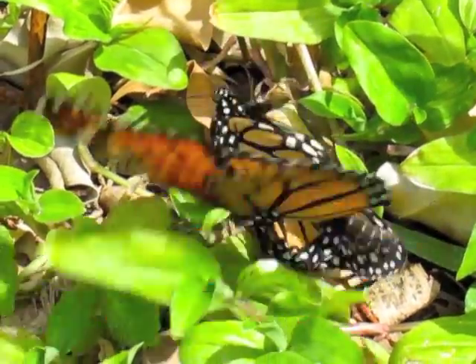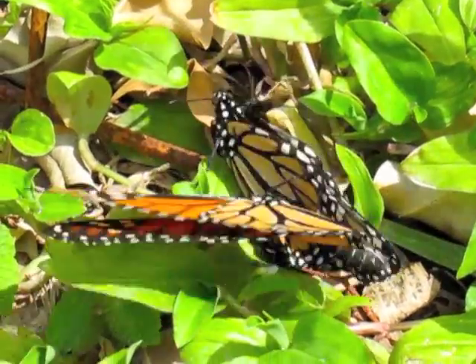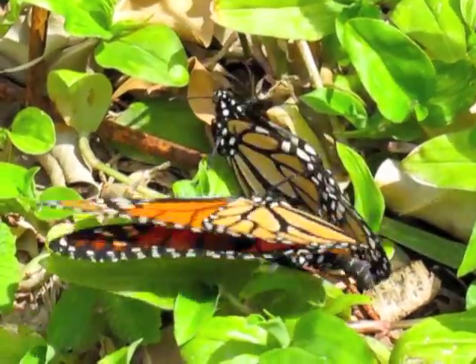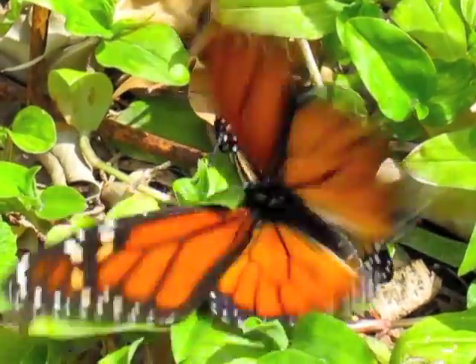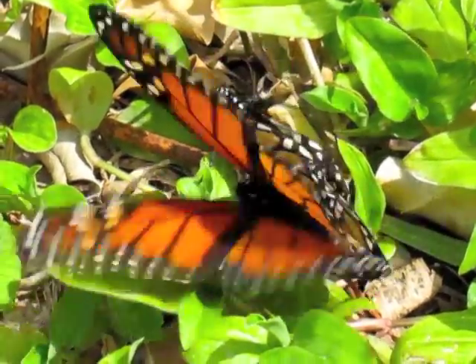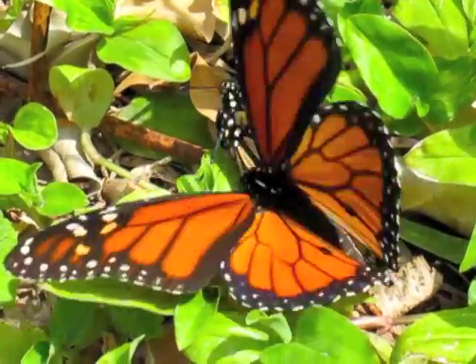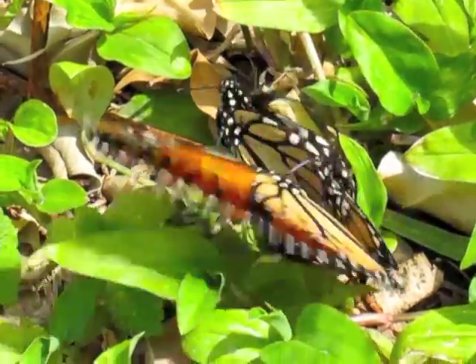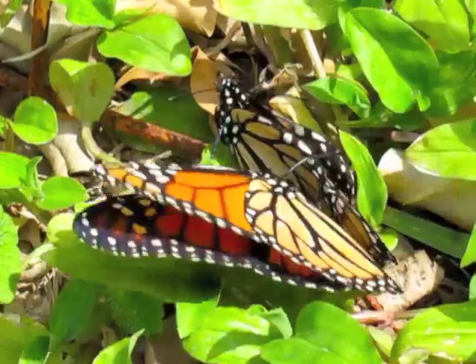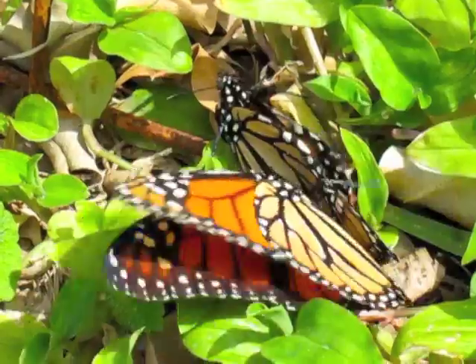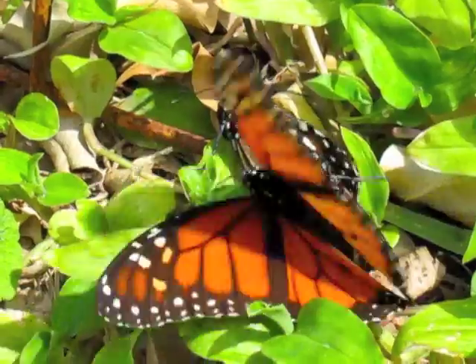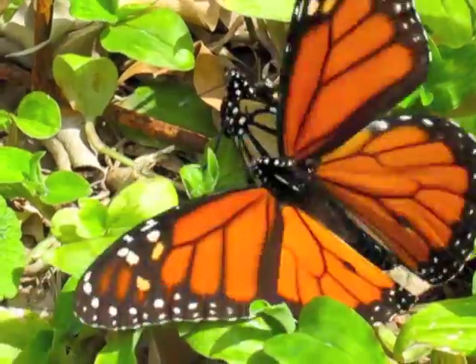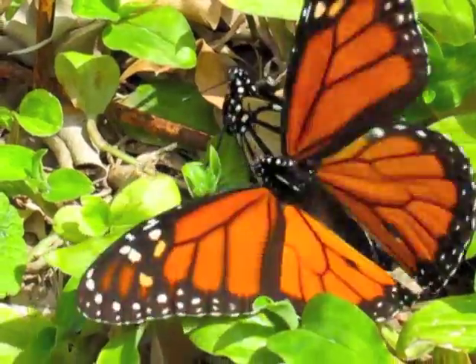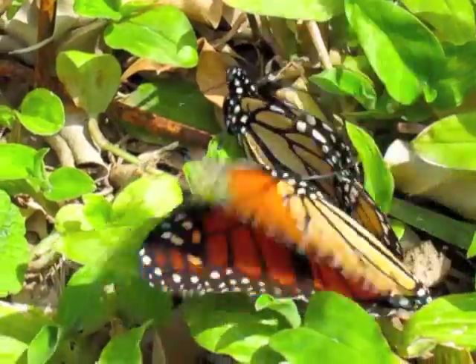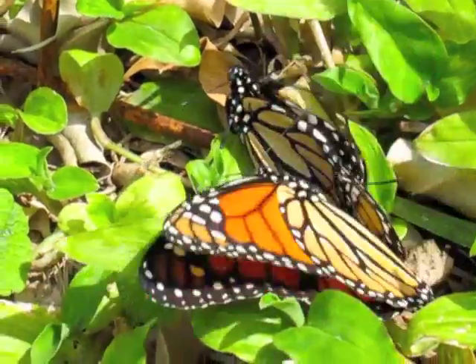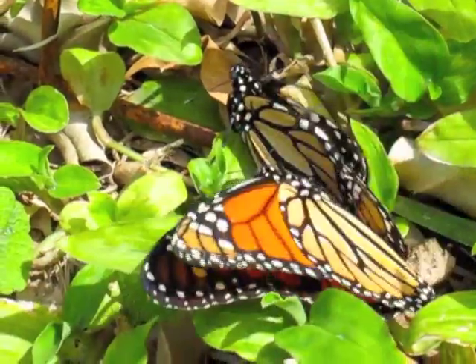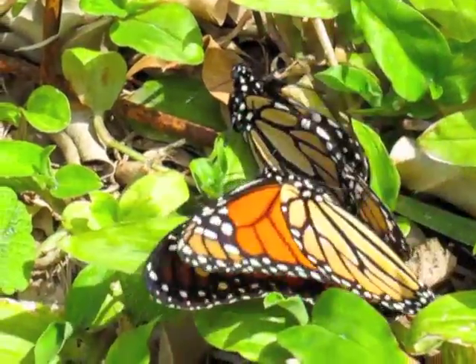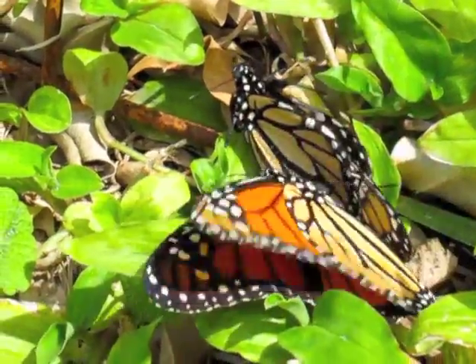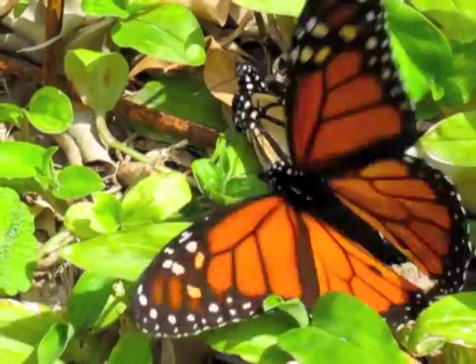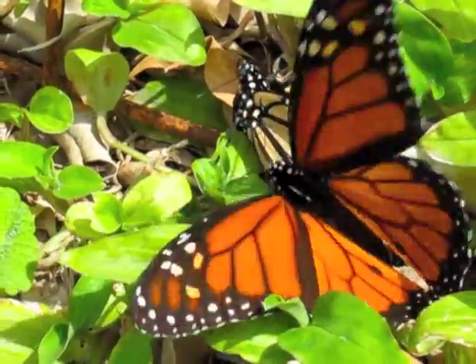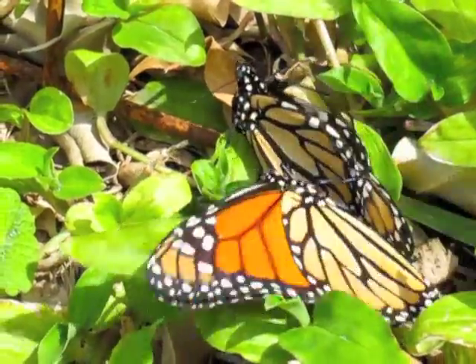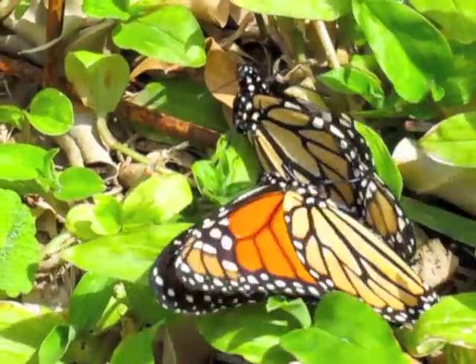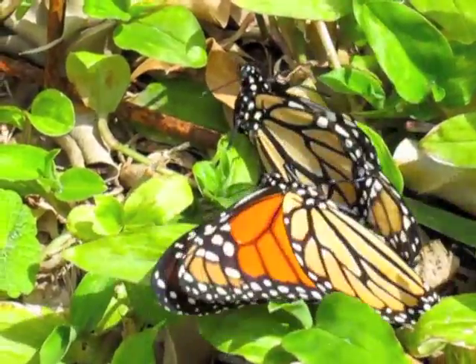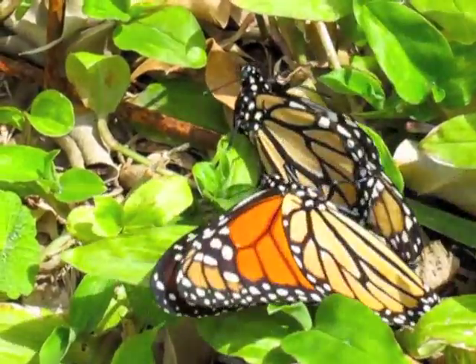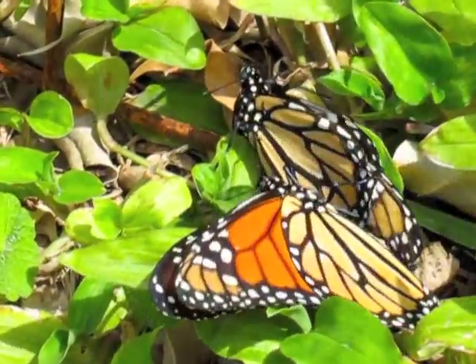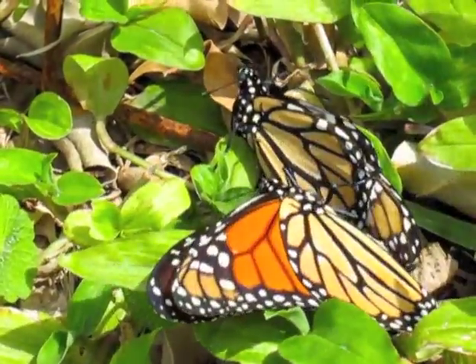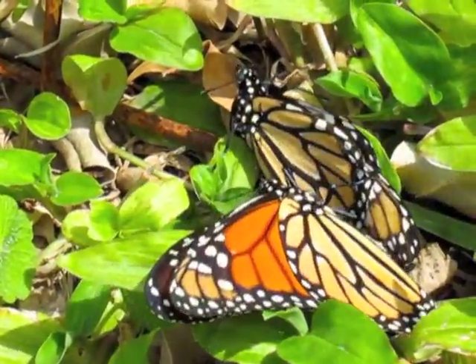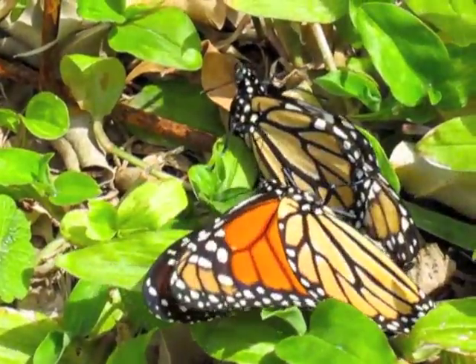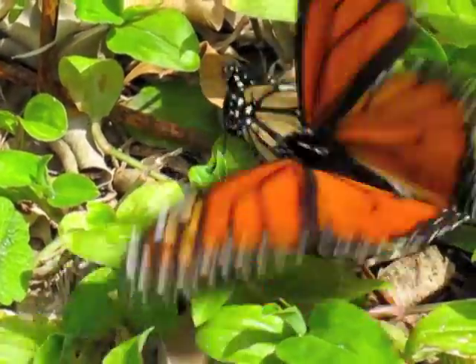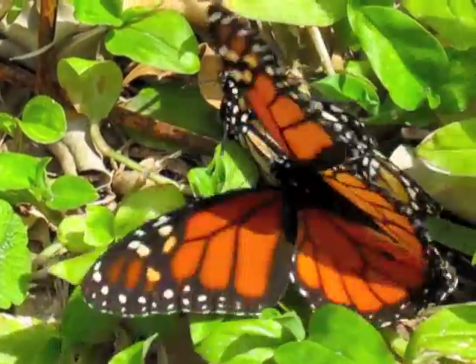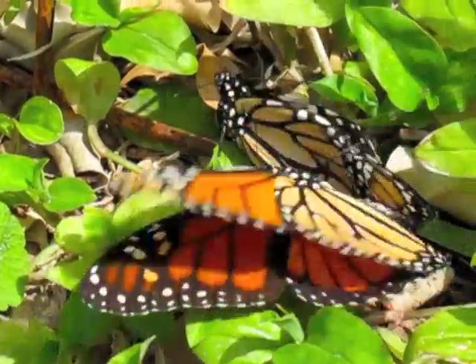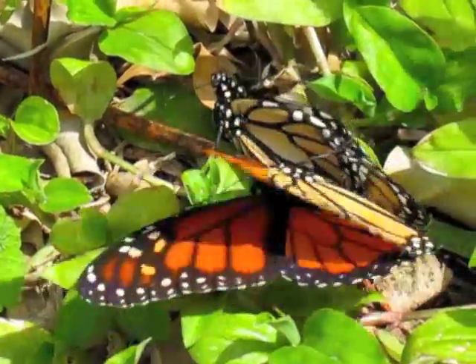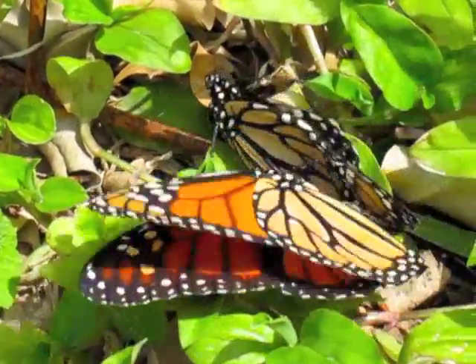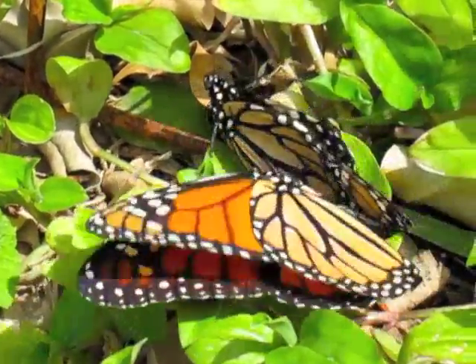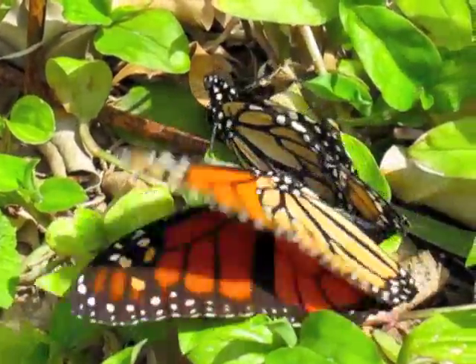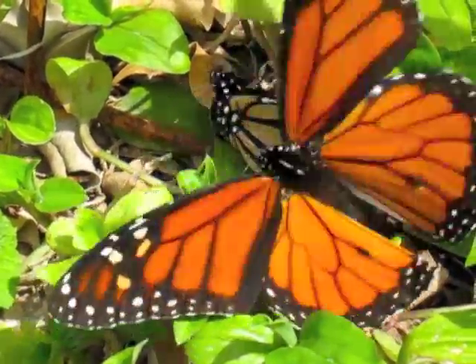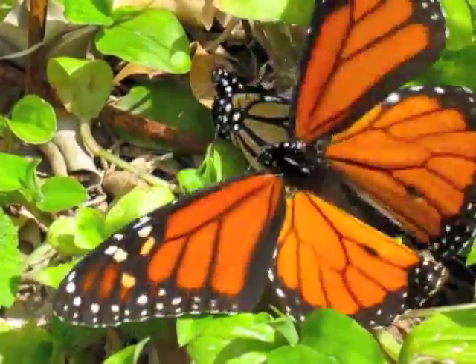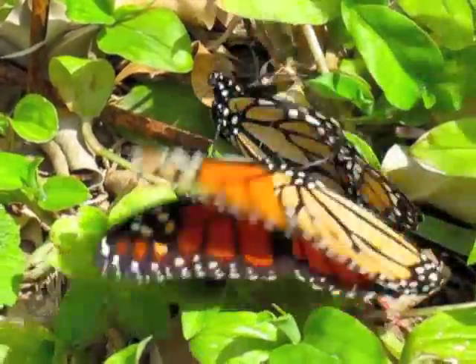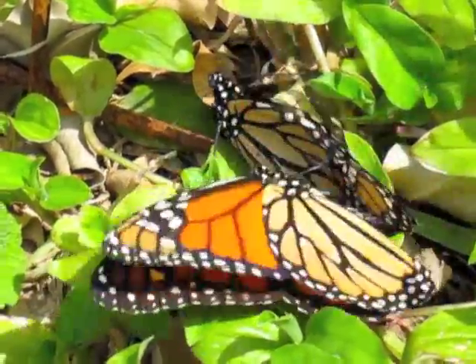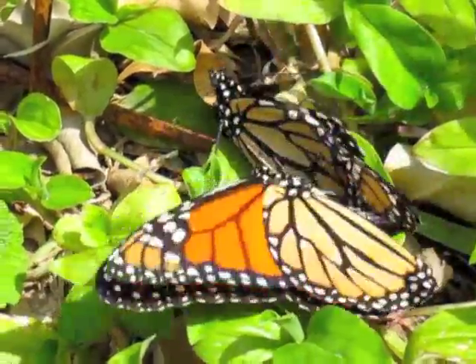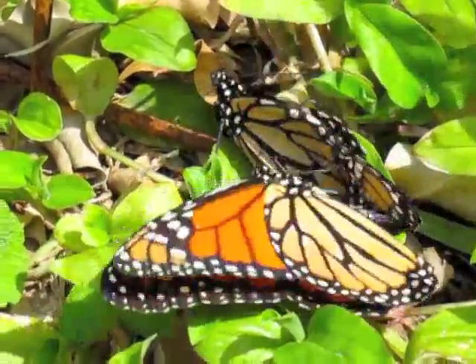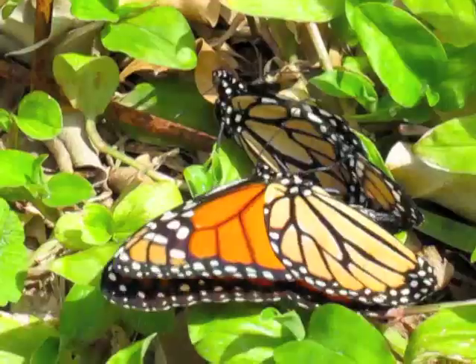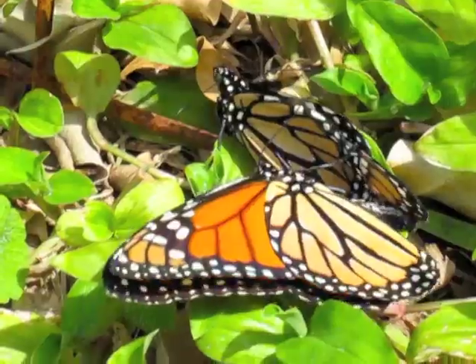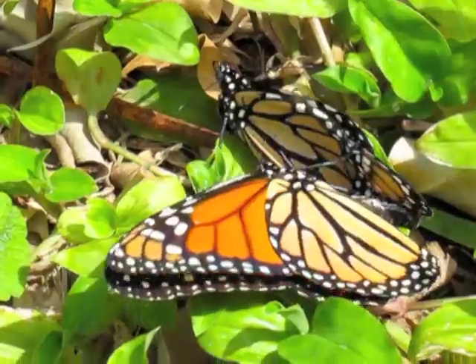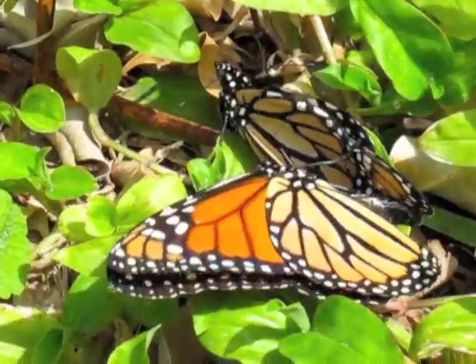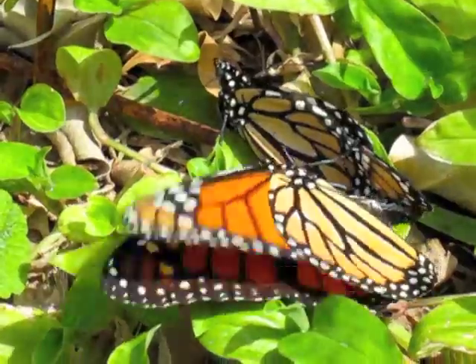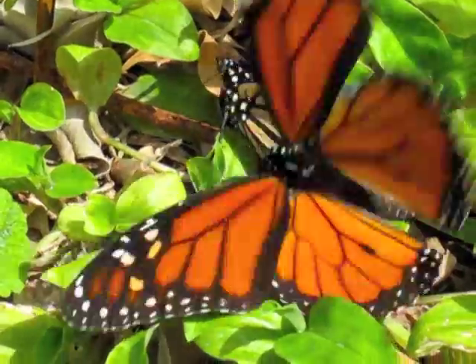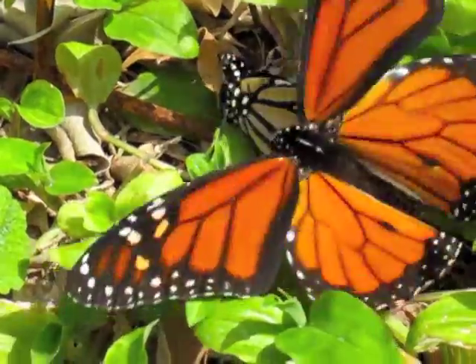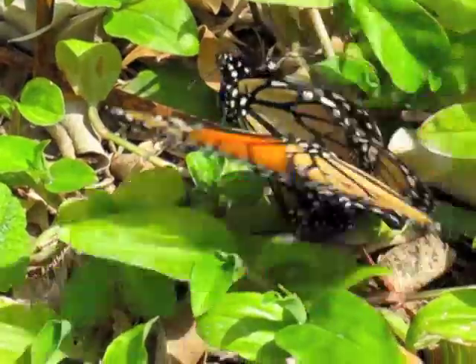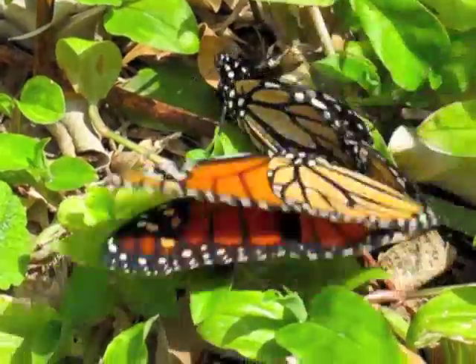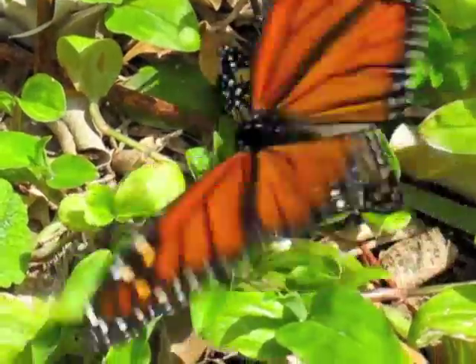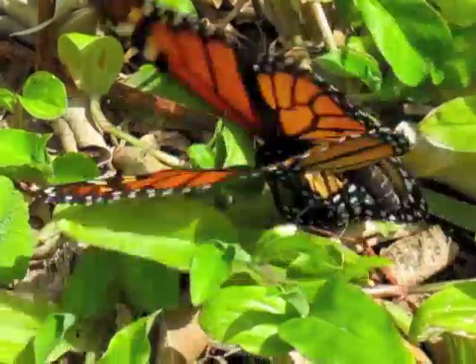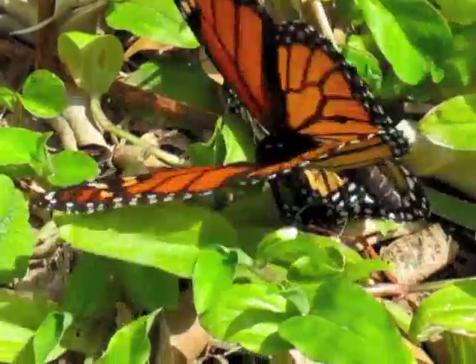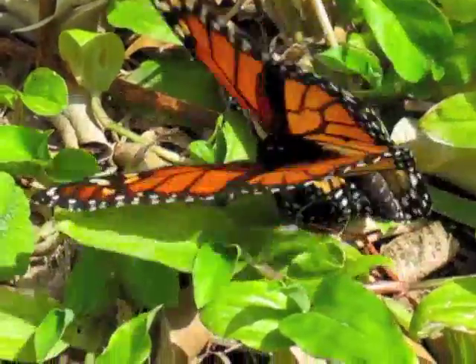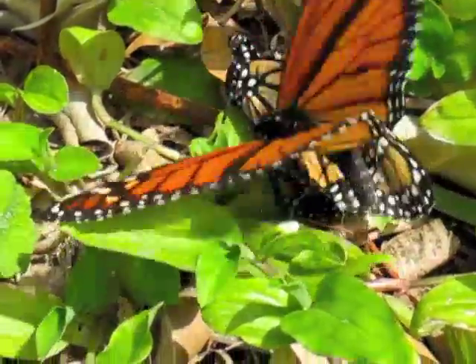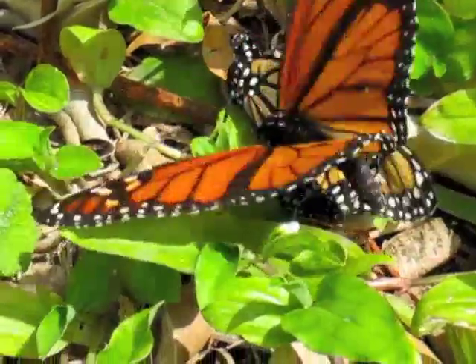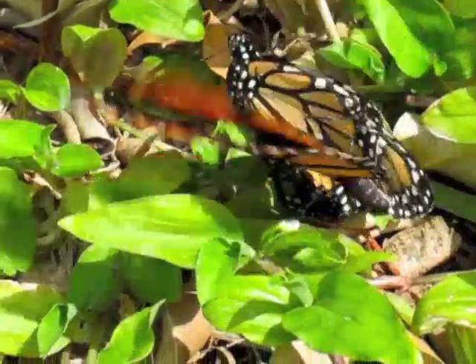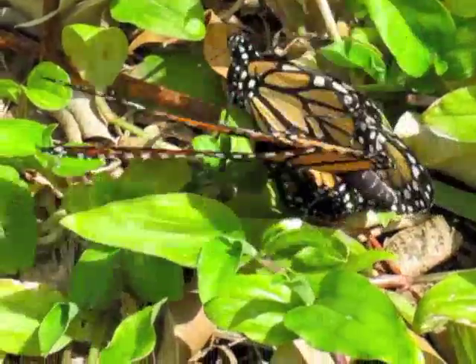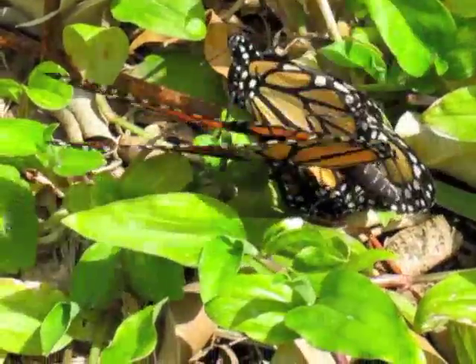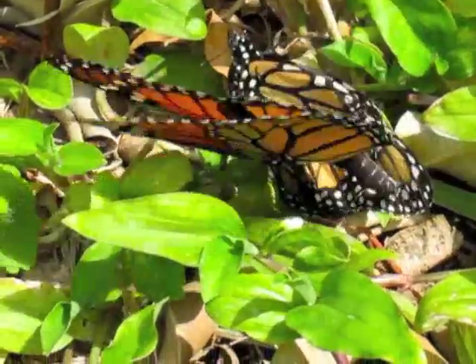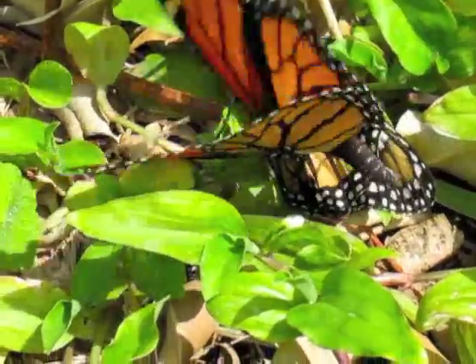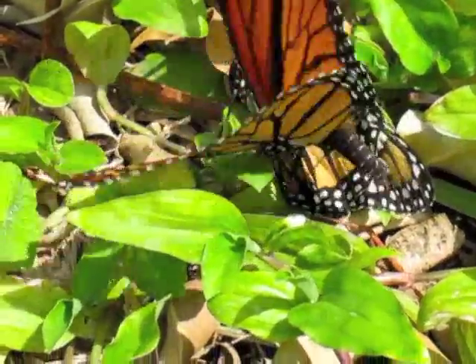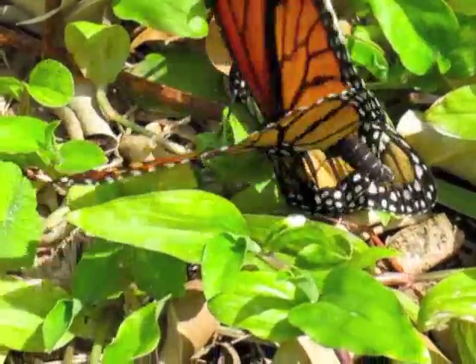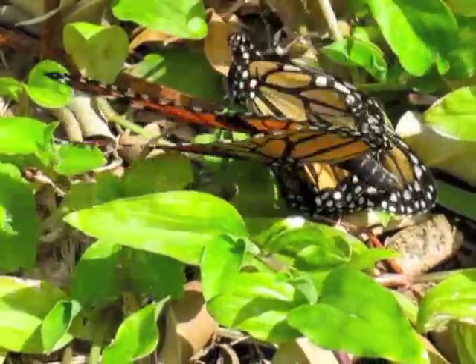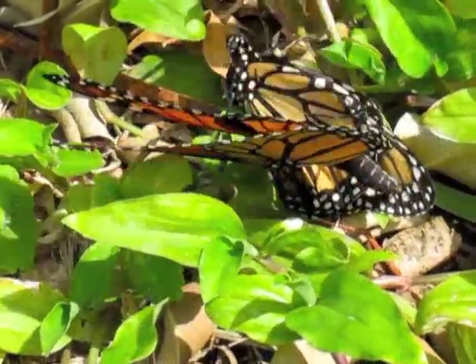Monarch butterflies mating — that's the male flitting his wings, the female is just sitting there.